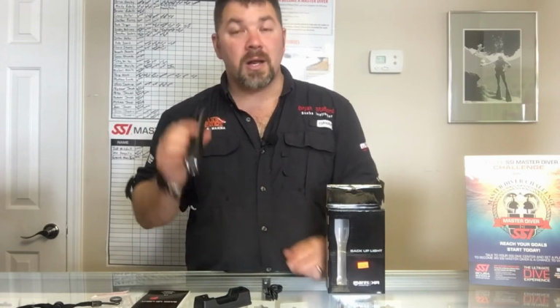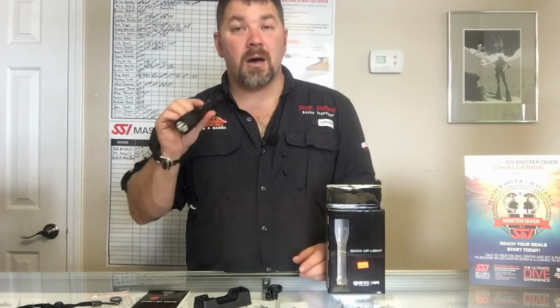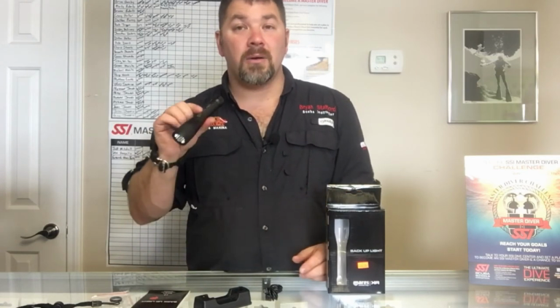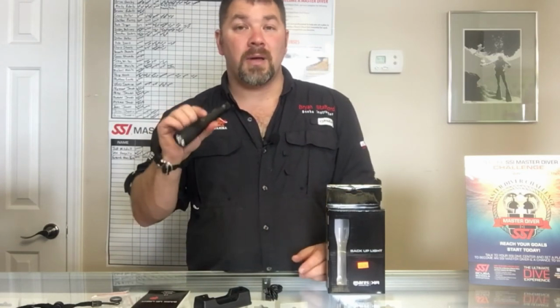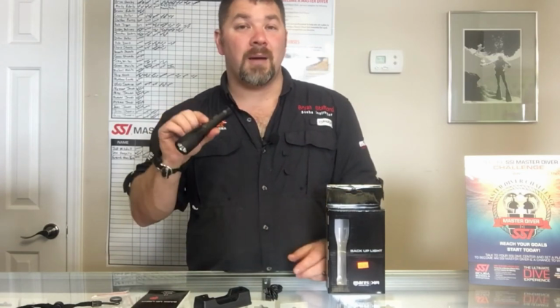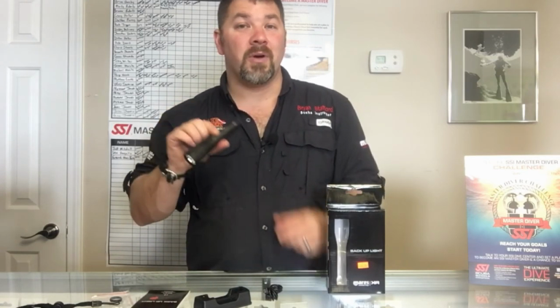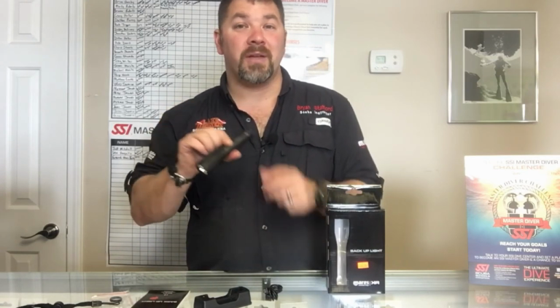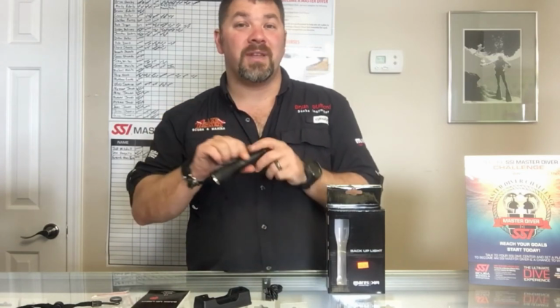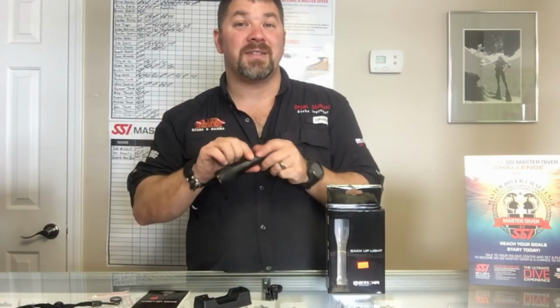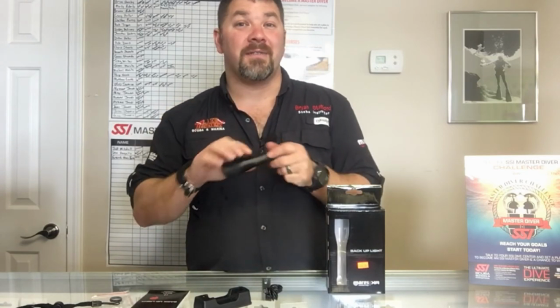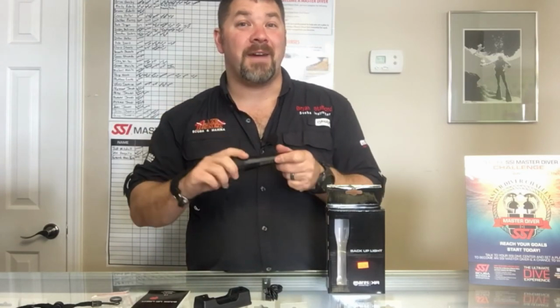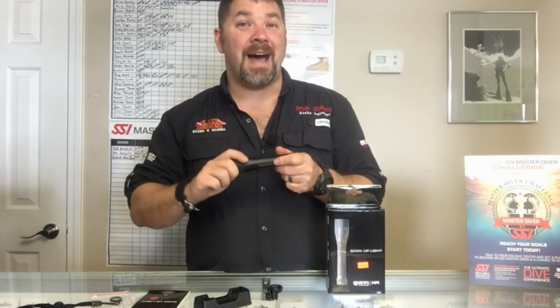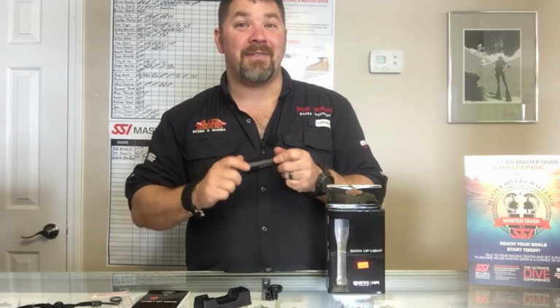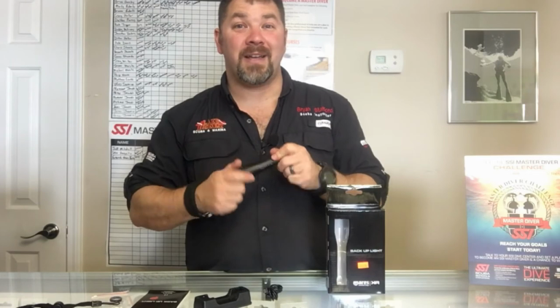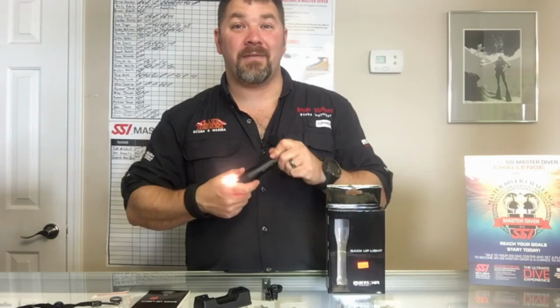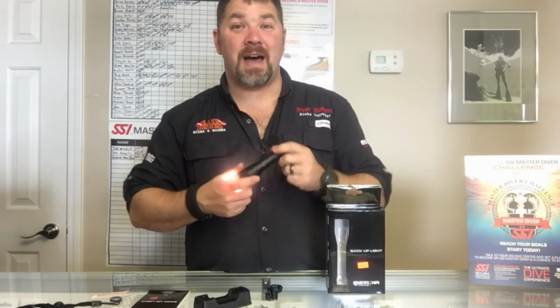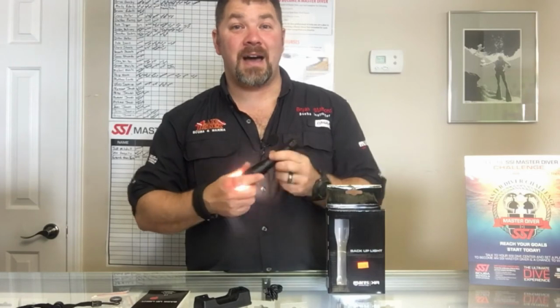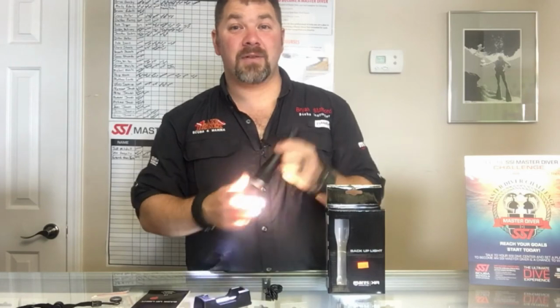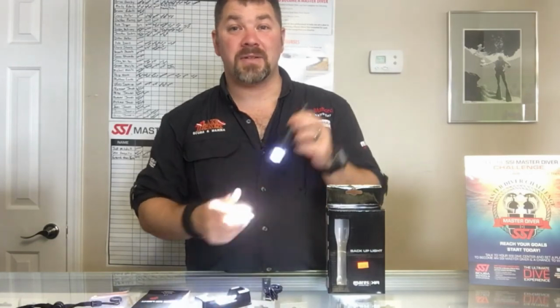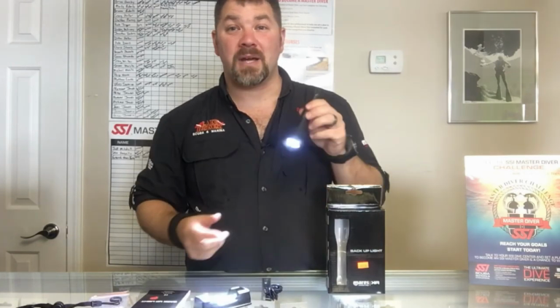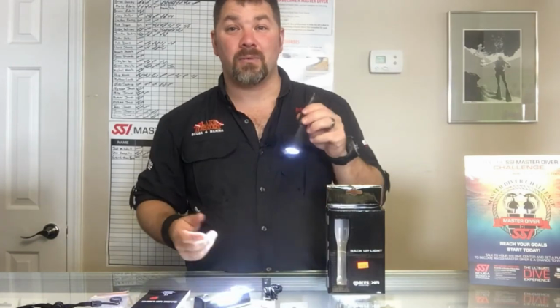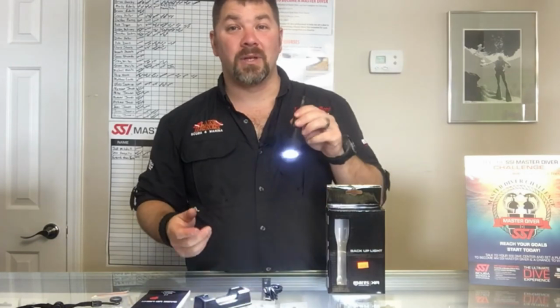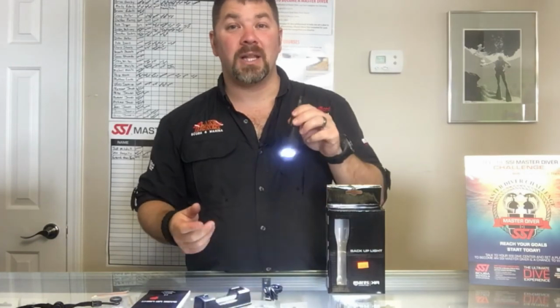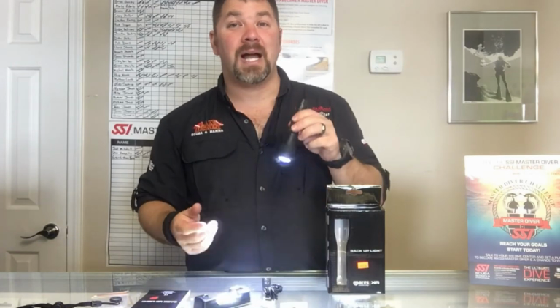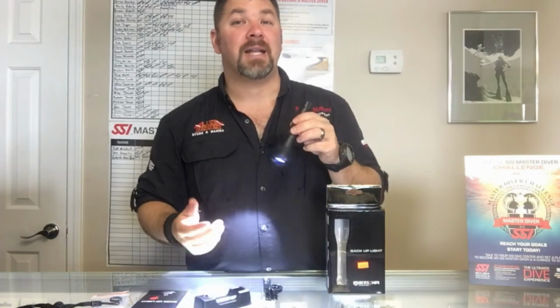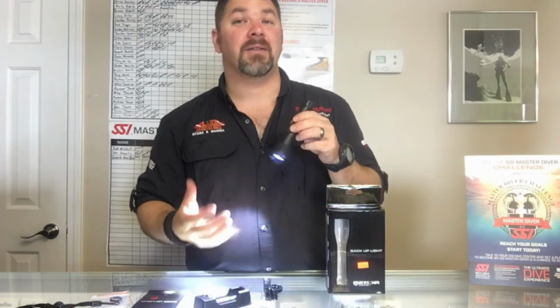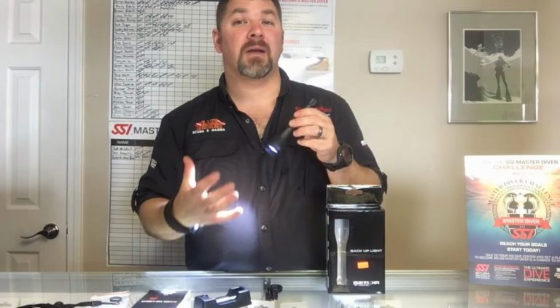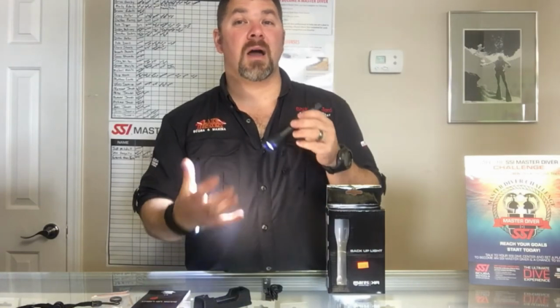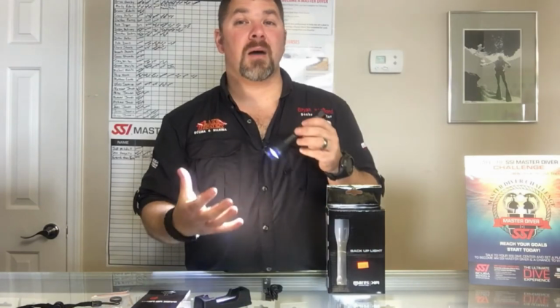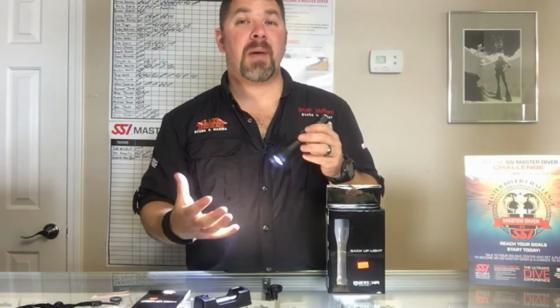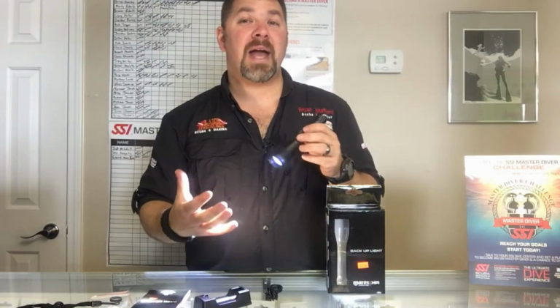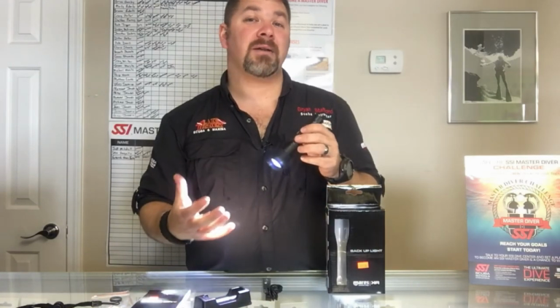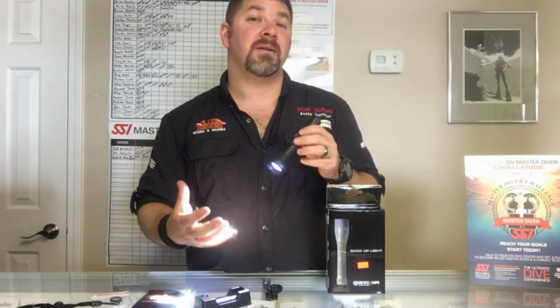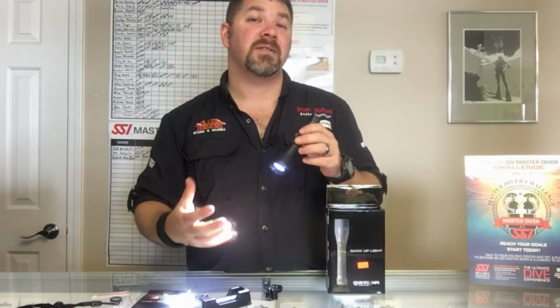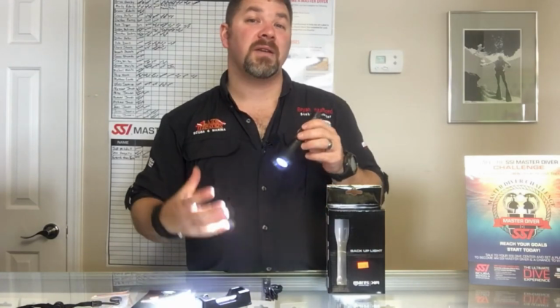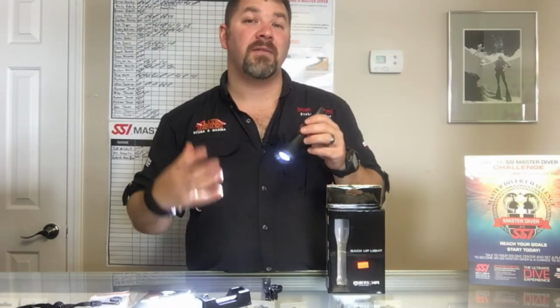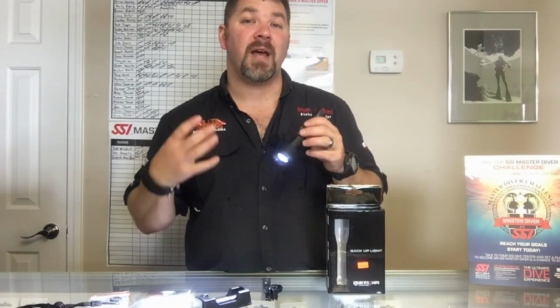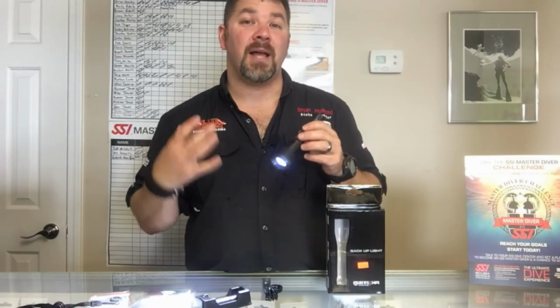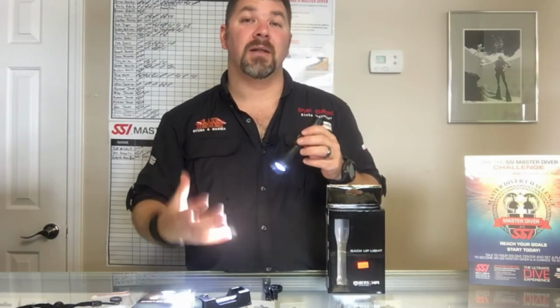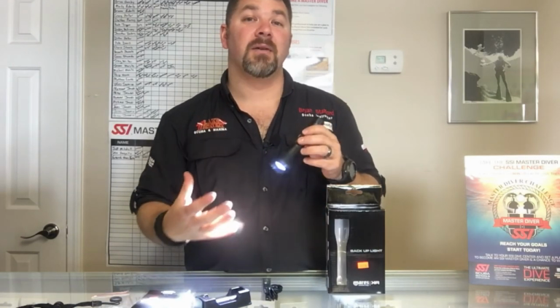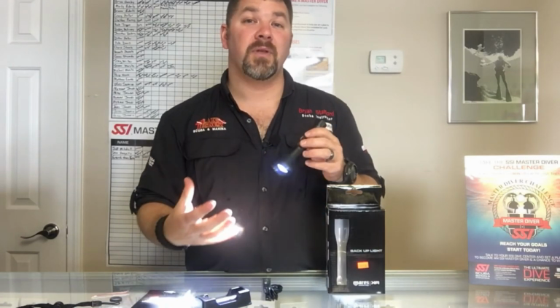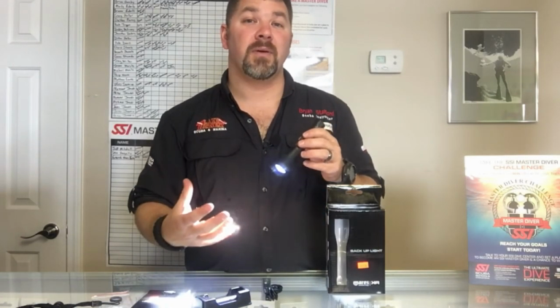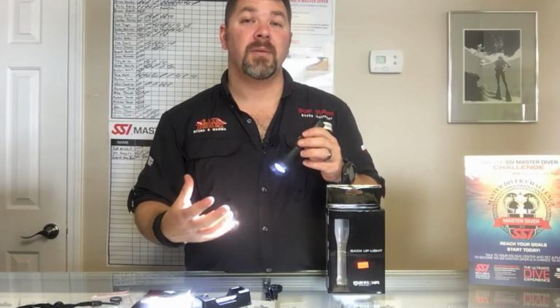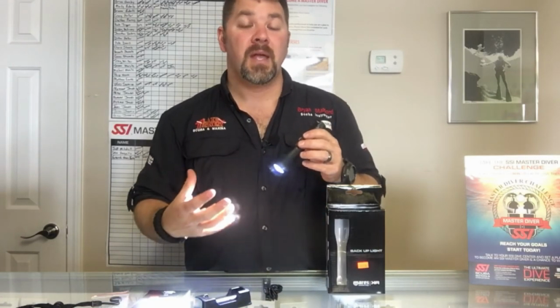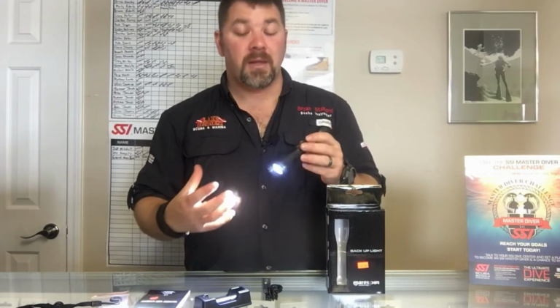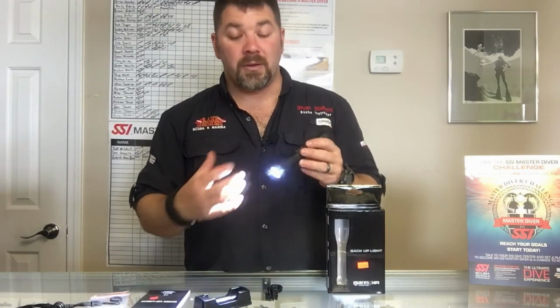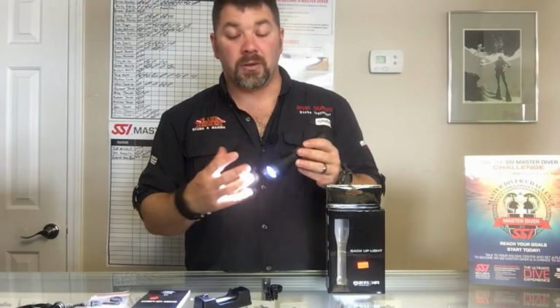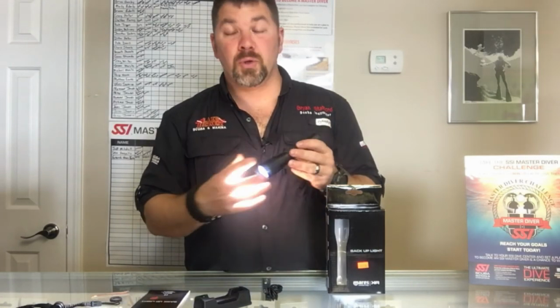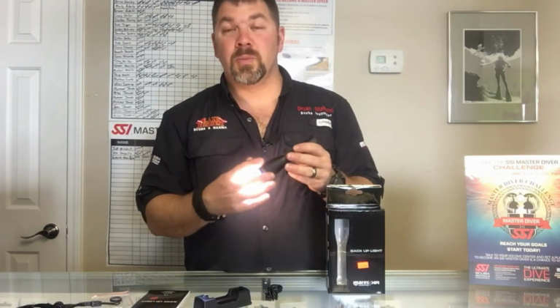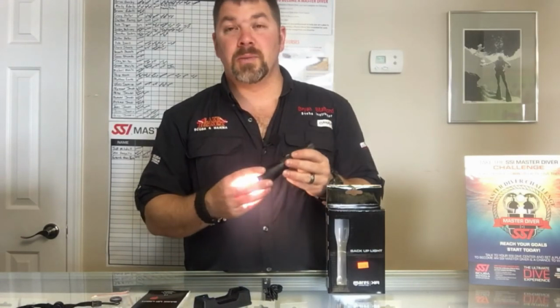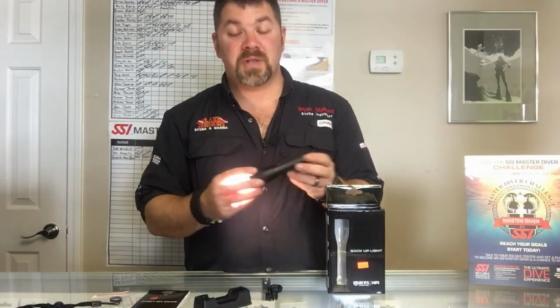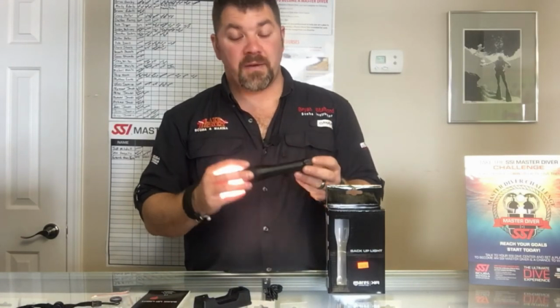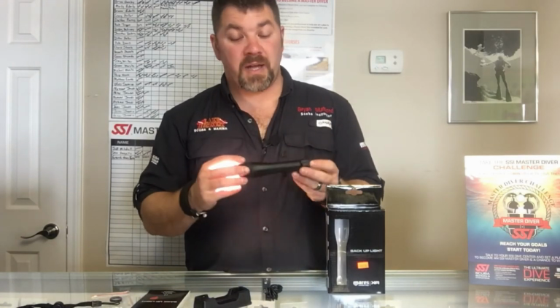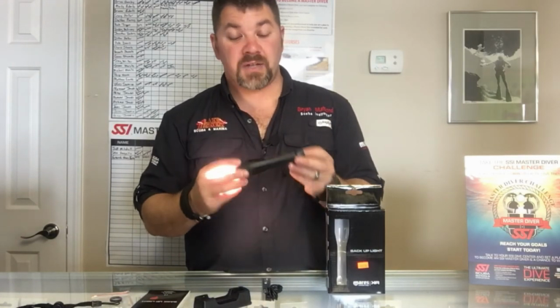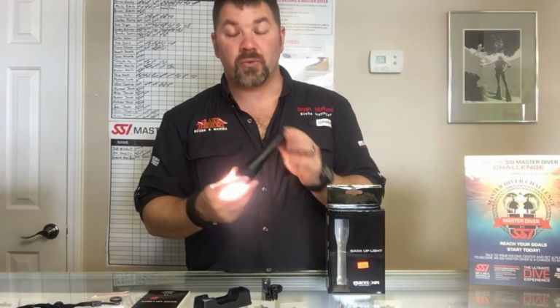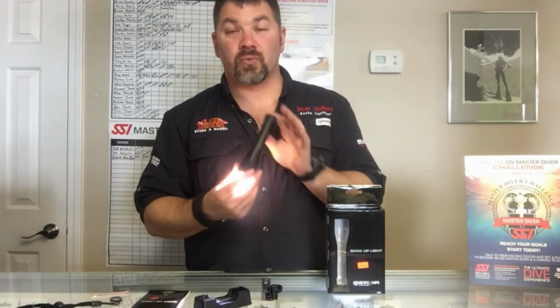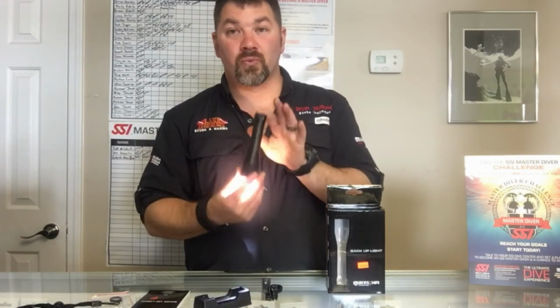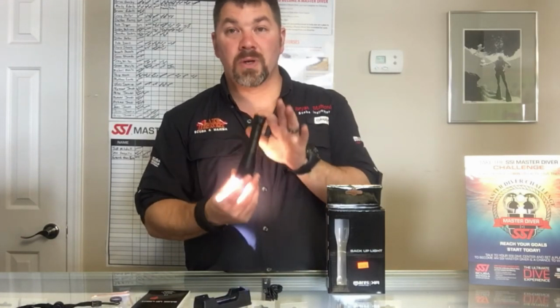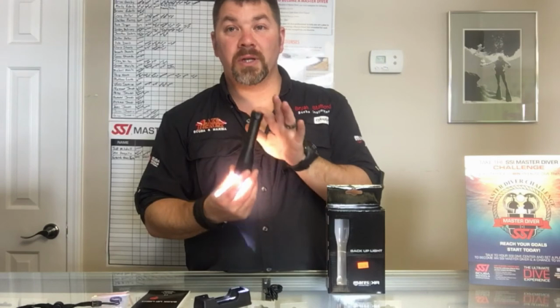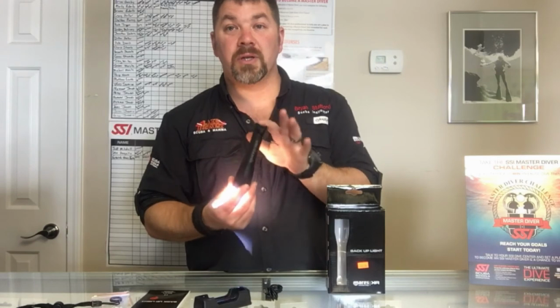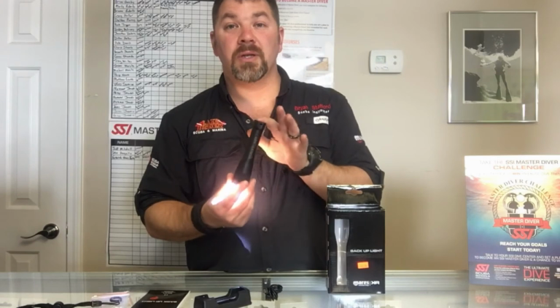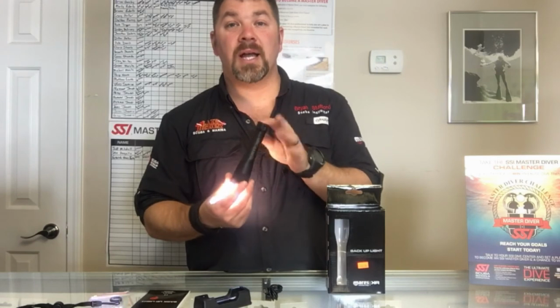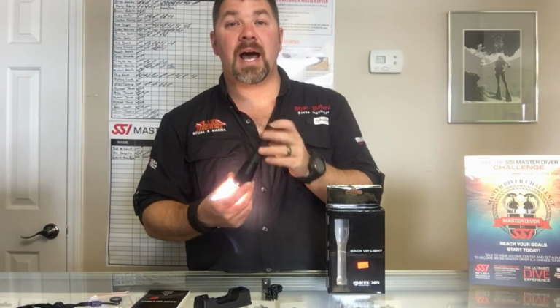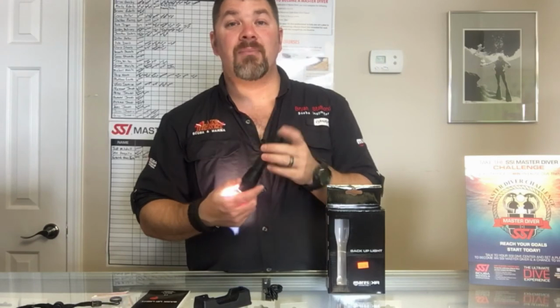All in all I'm going to give this a five out of five because I really like the compactness of it and I love the luminosity of it. It's a really good light.